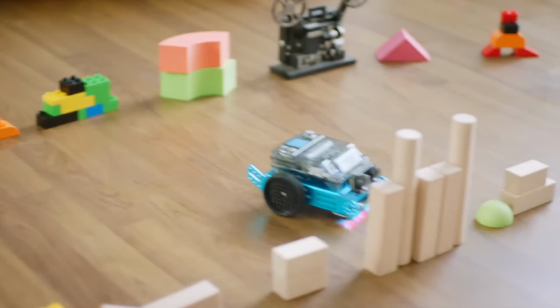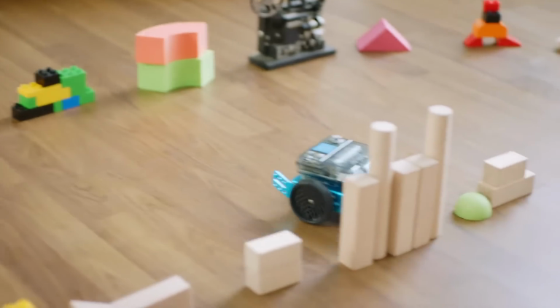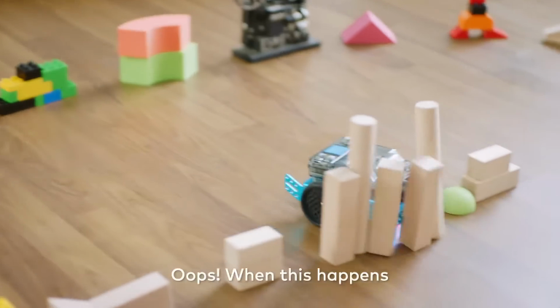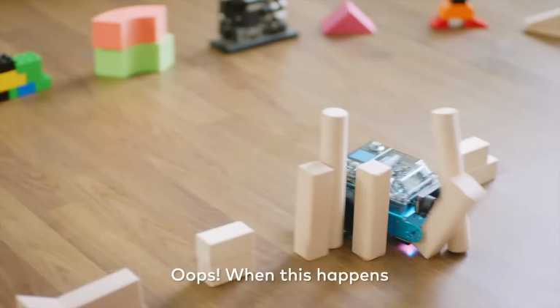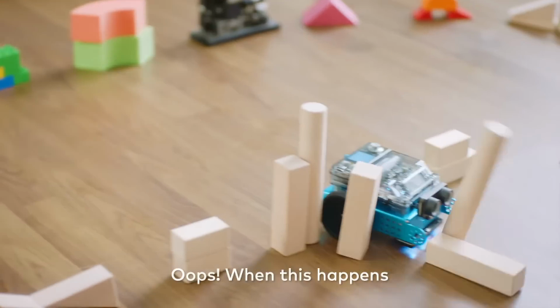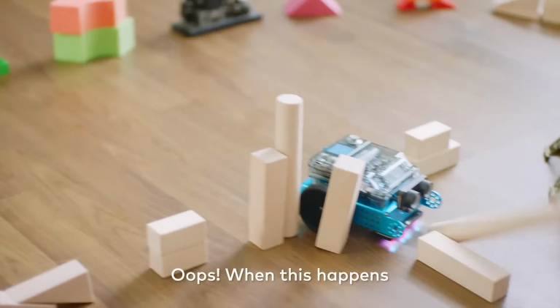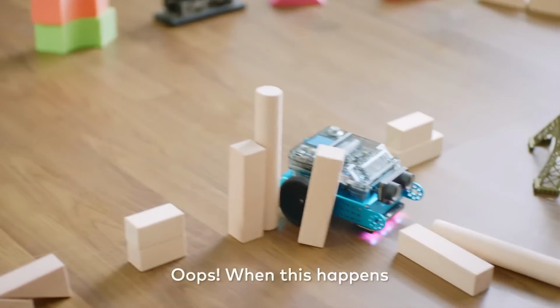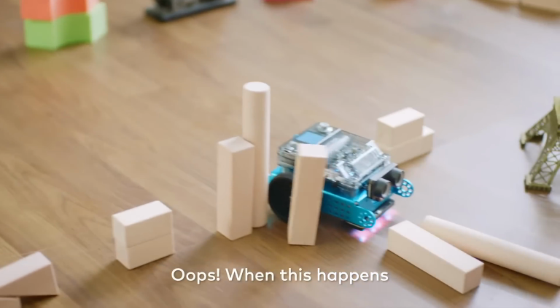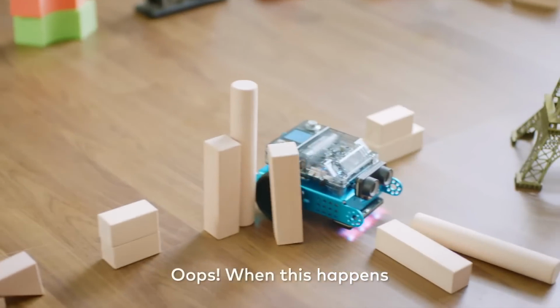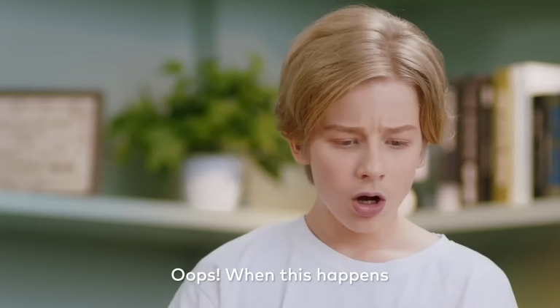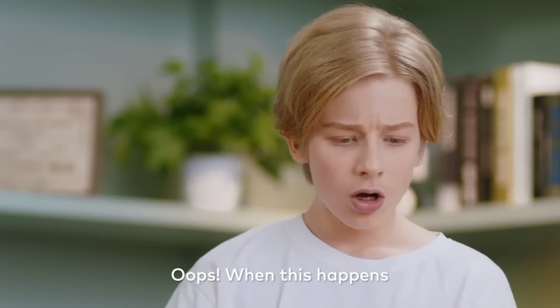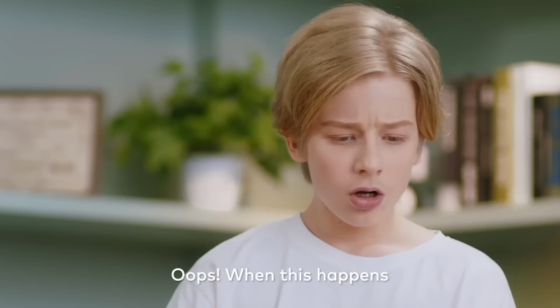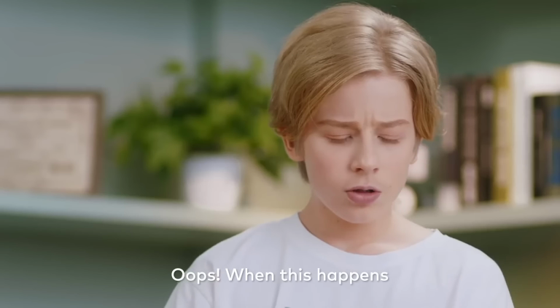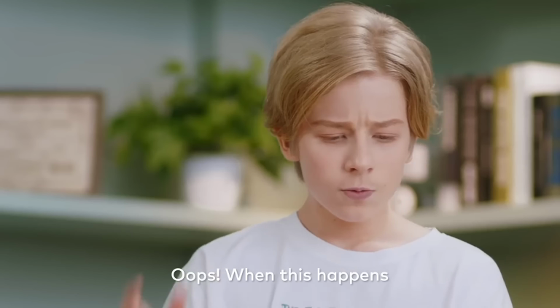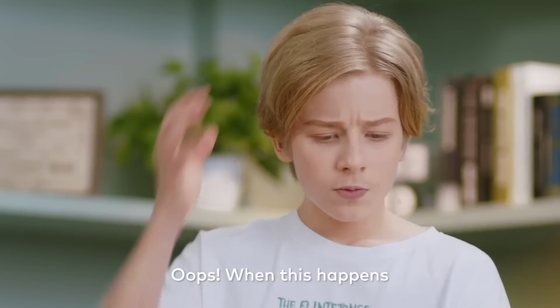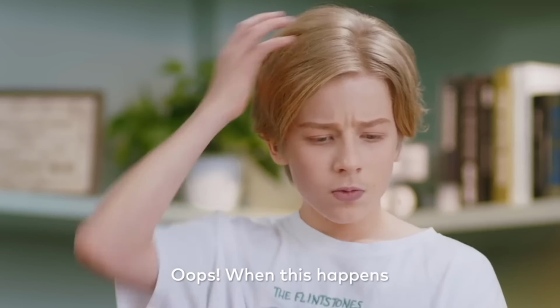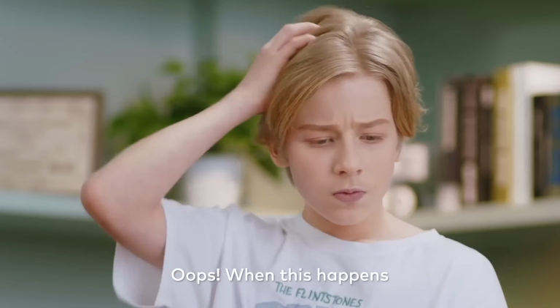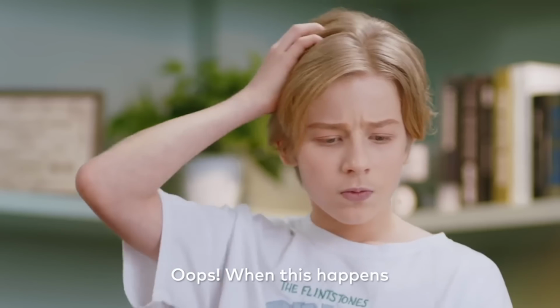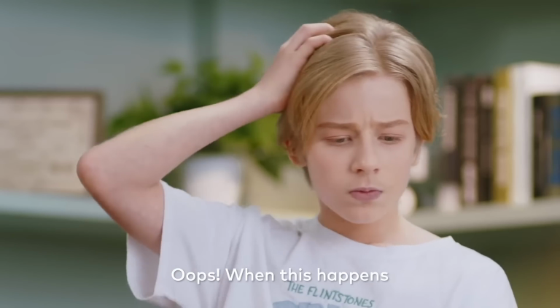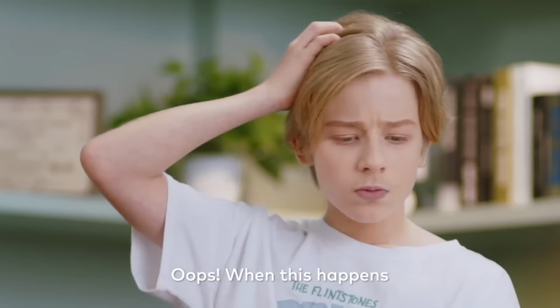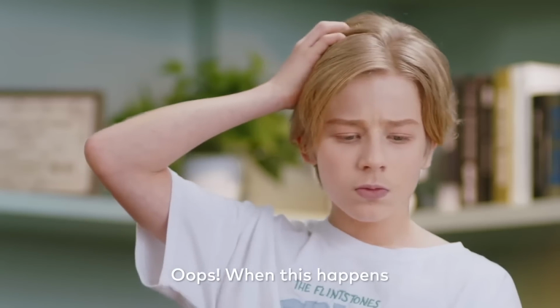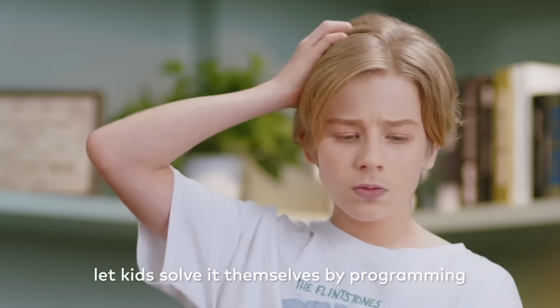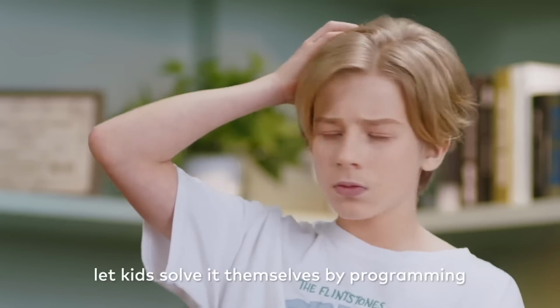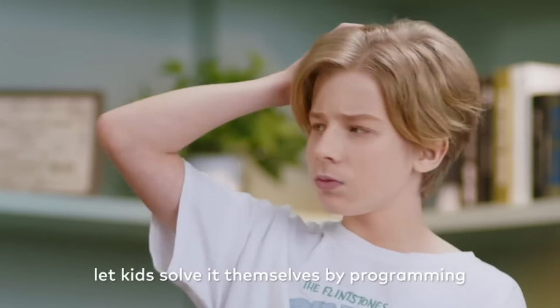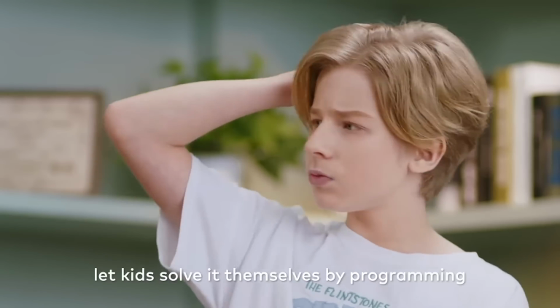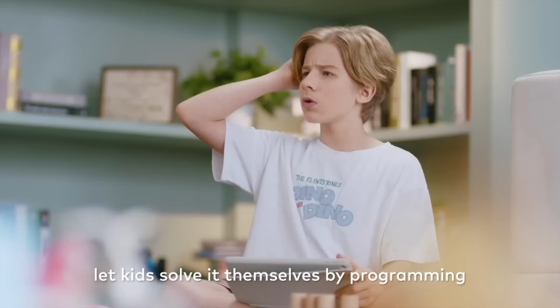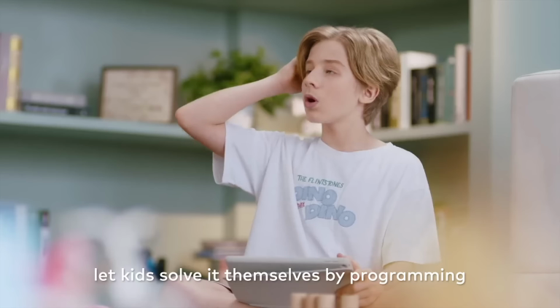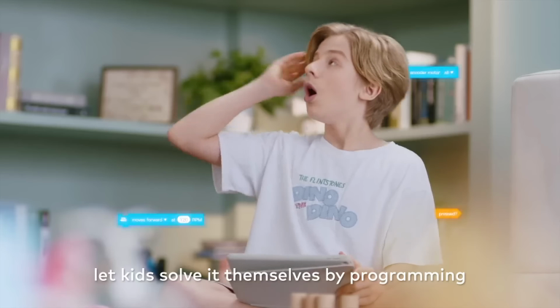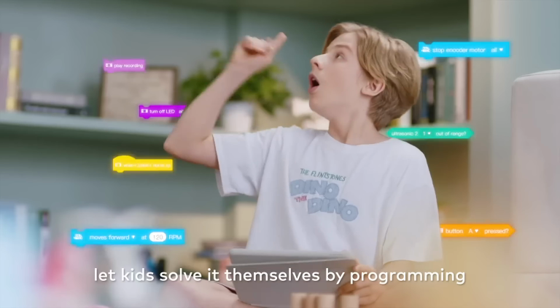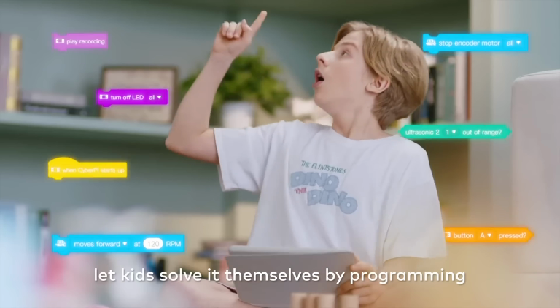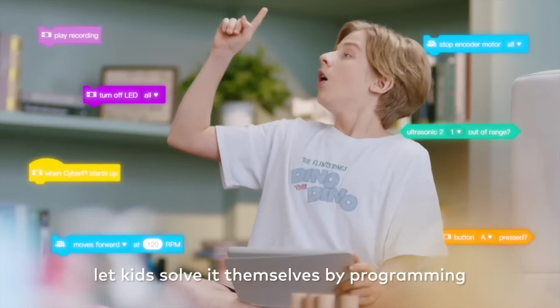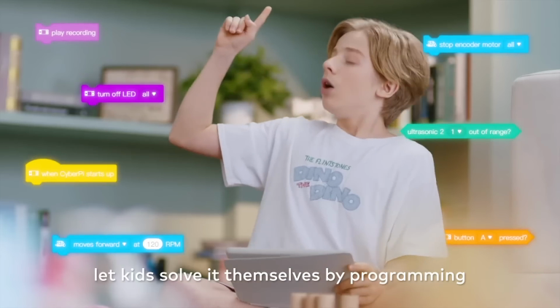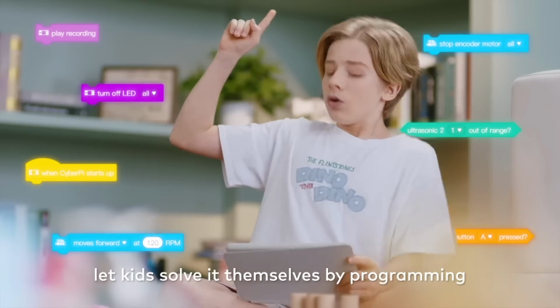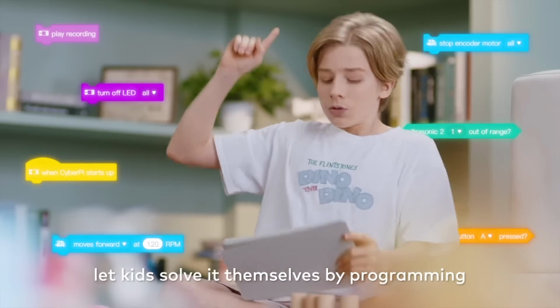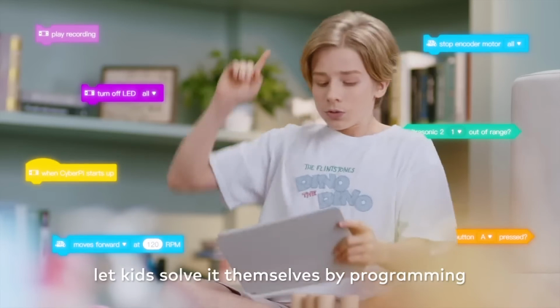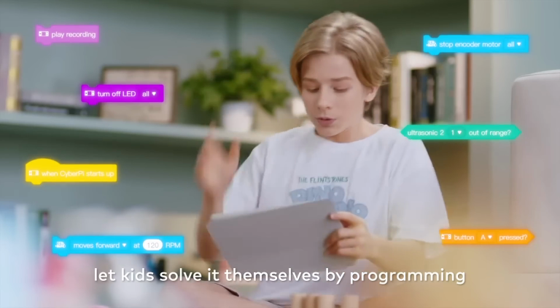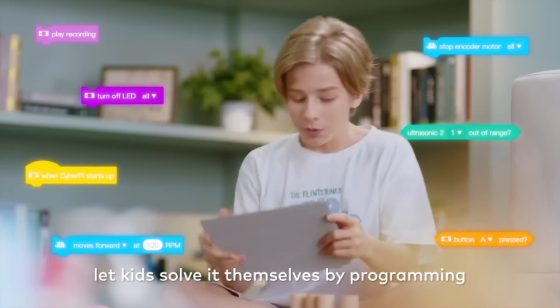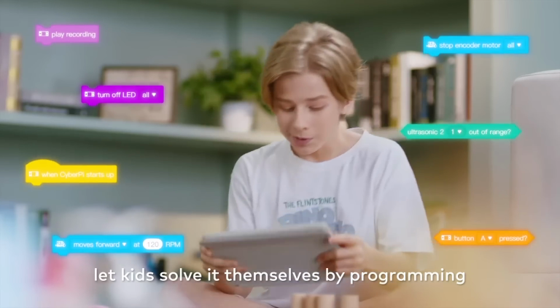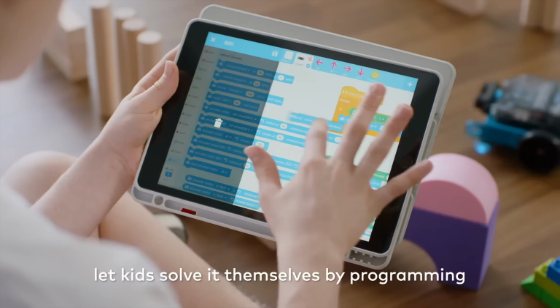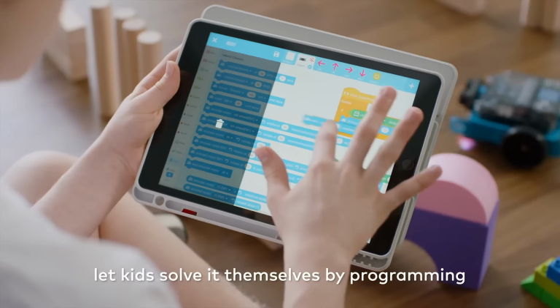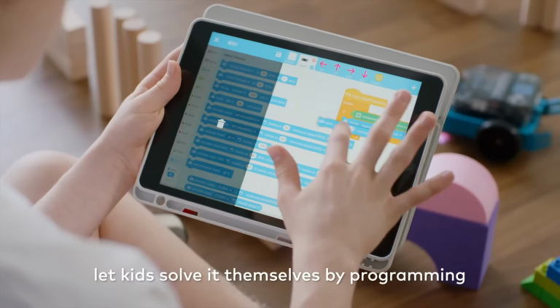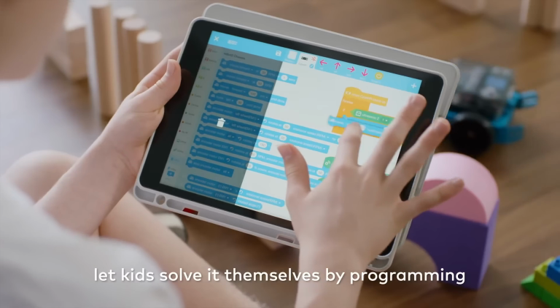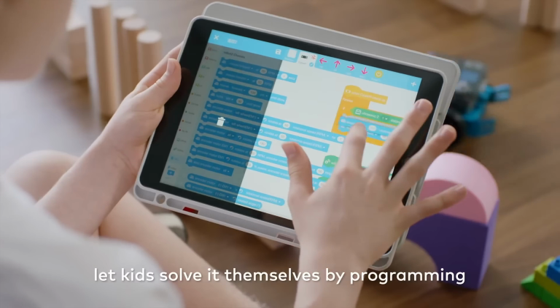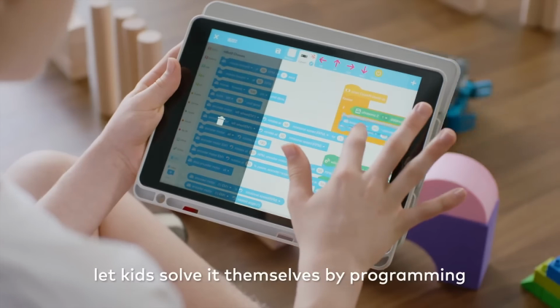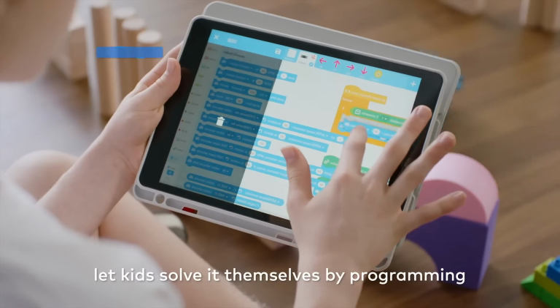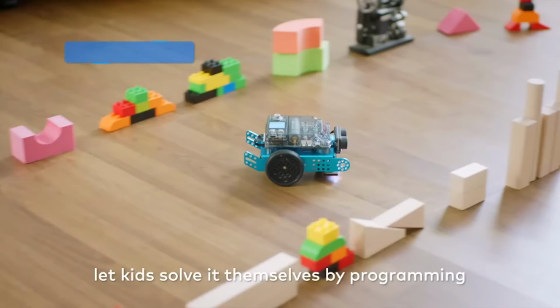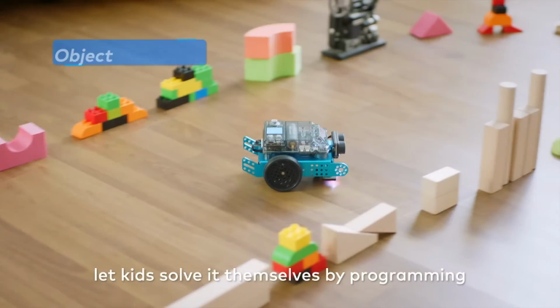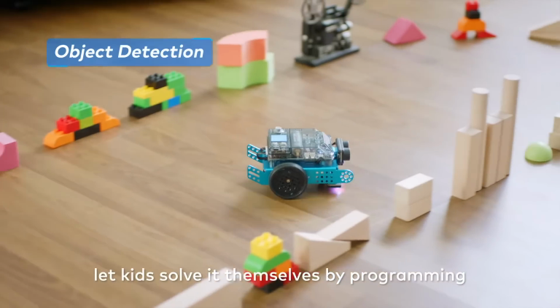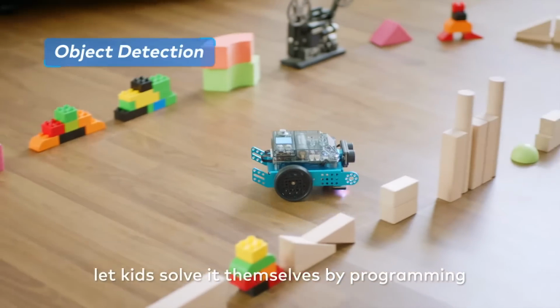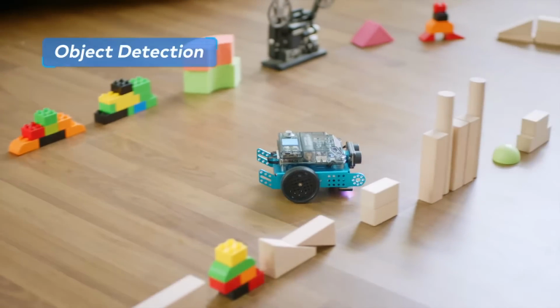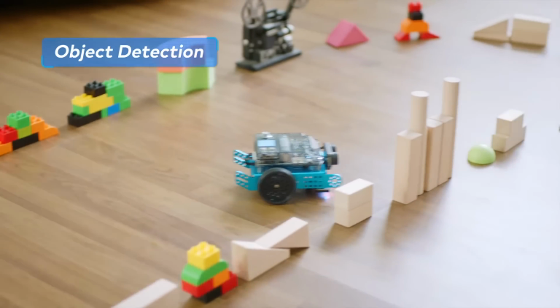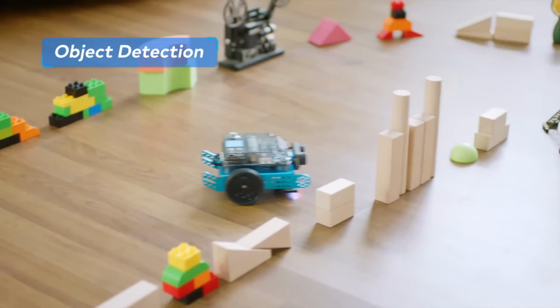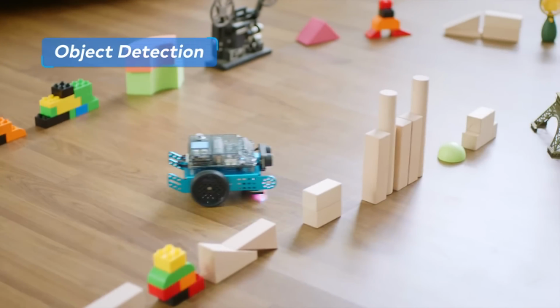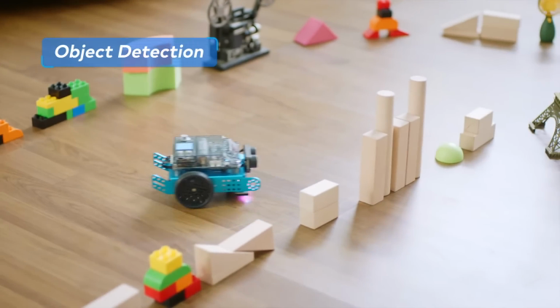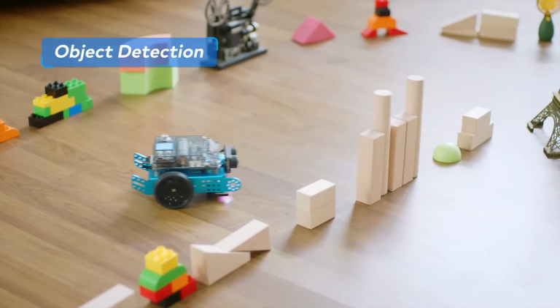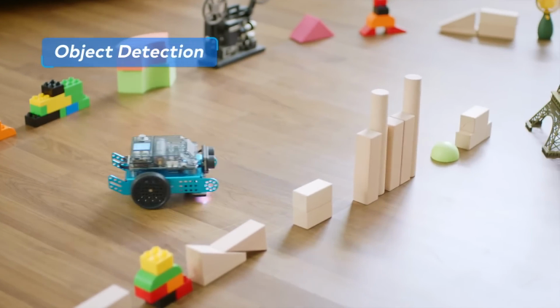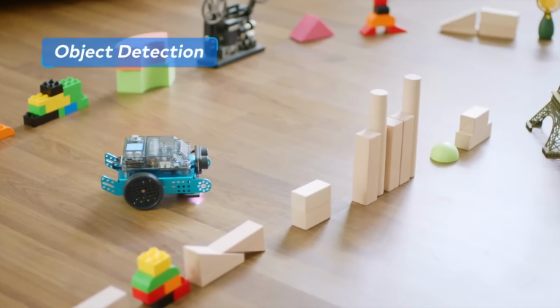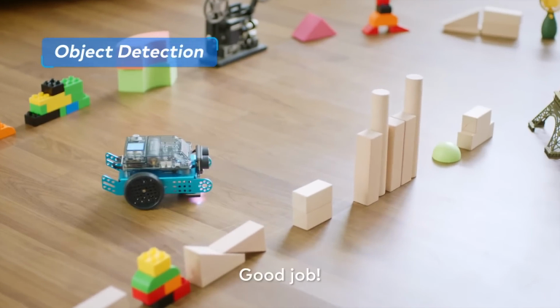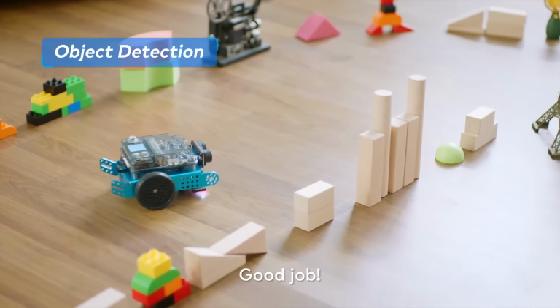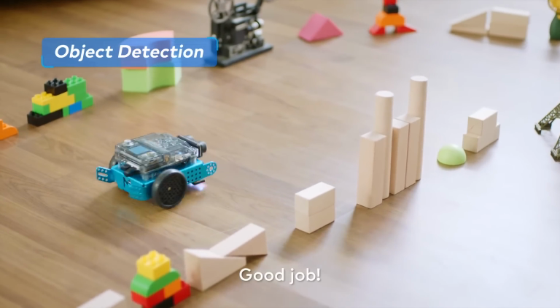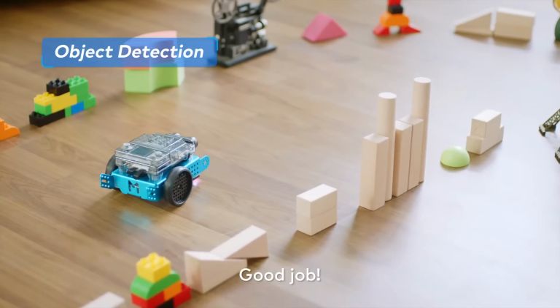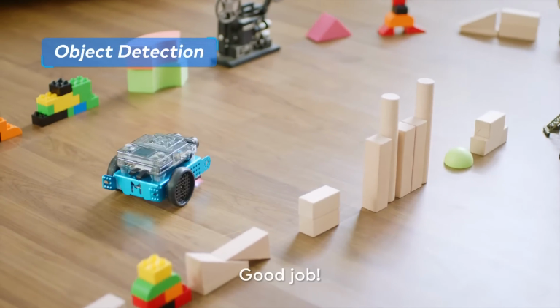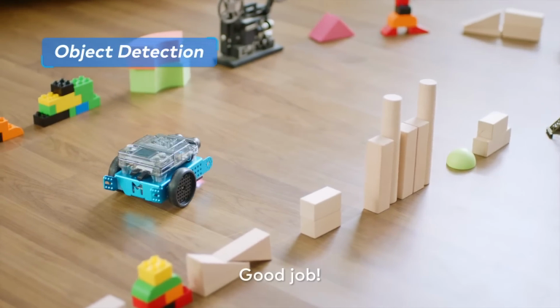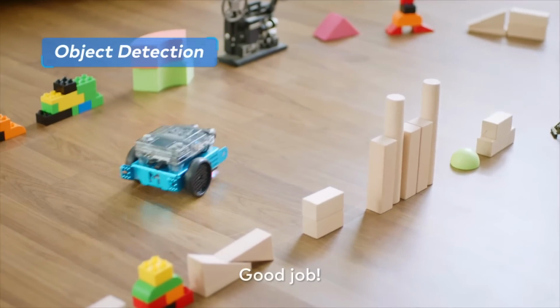Oops! When this happens, let kids solve it themselves by programming. Good job!